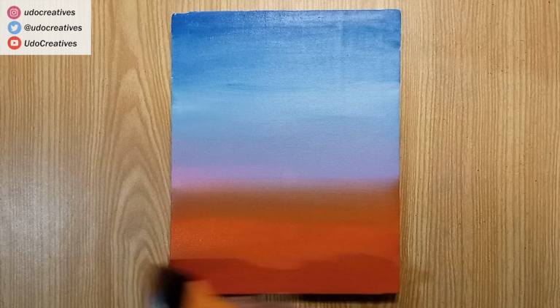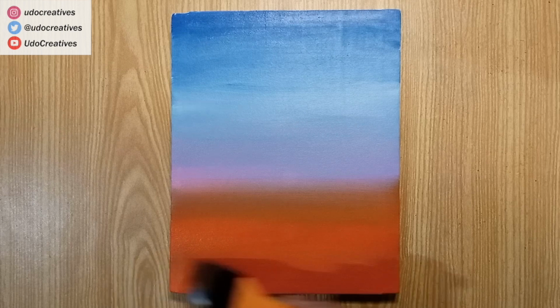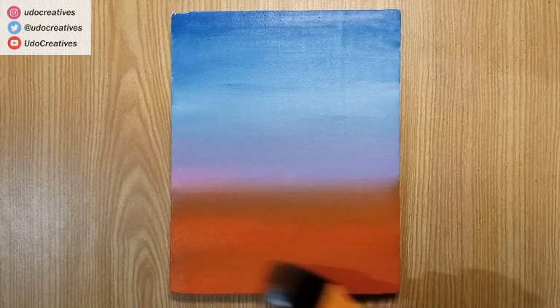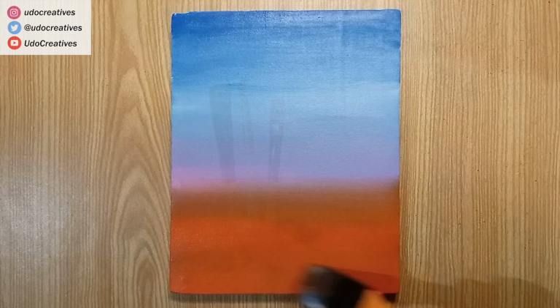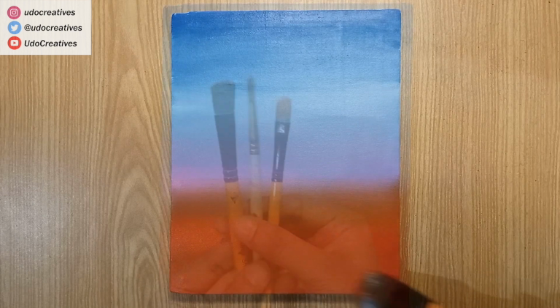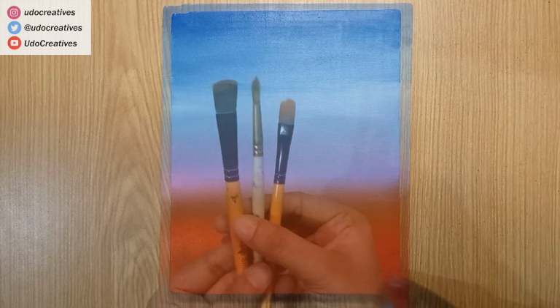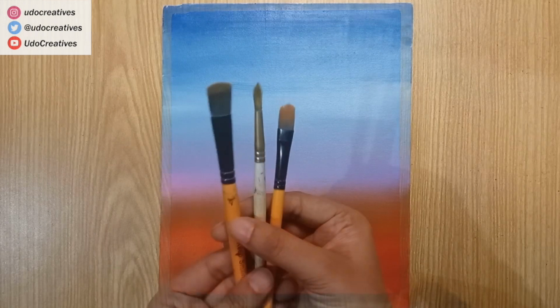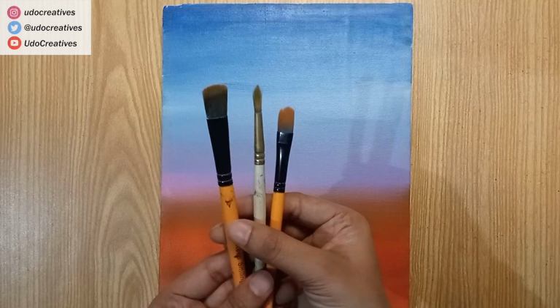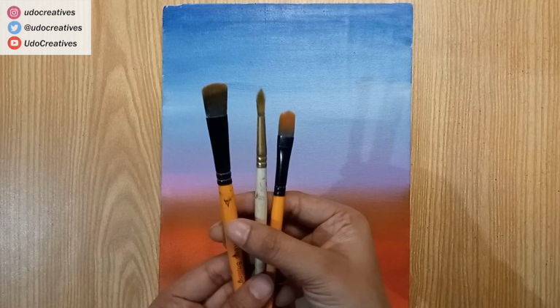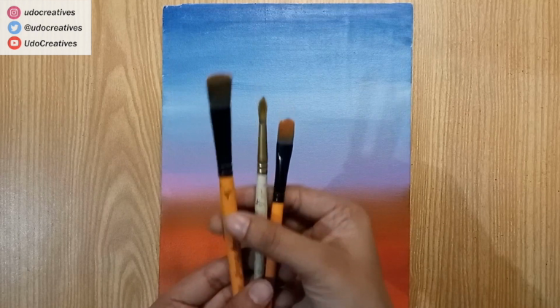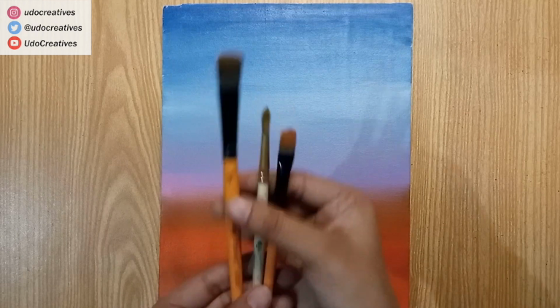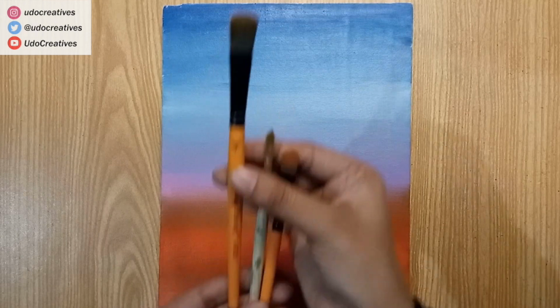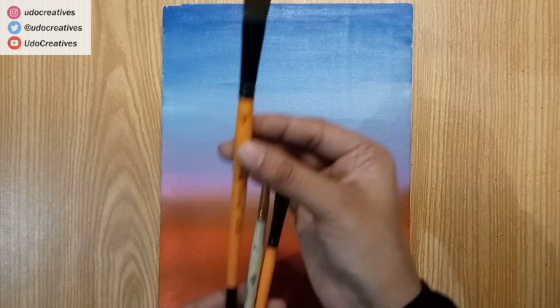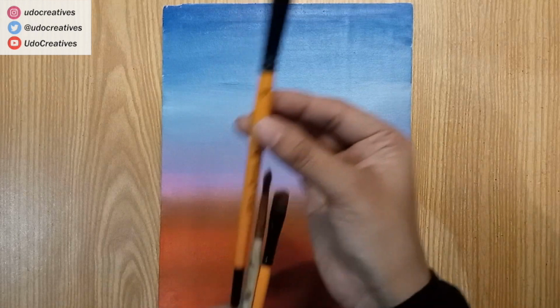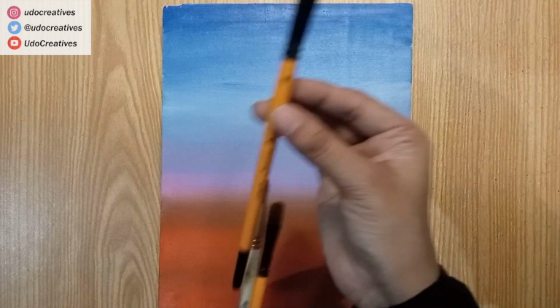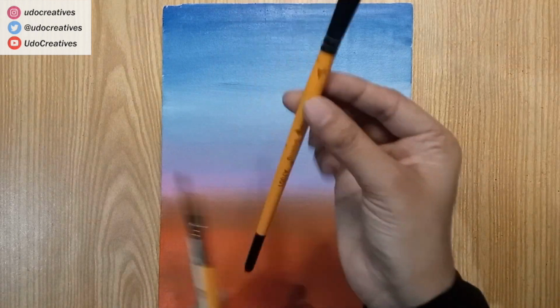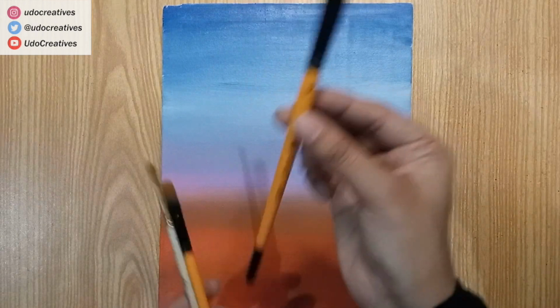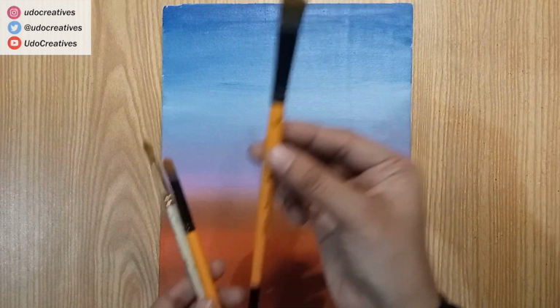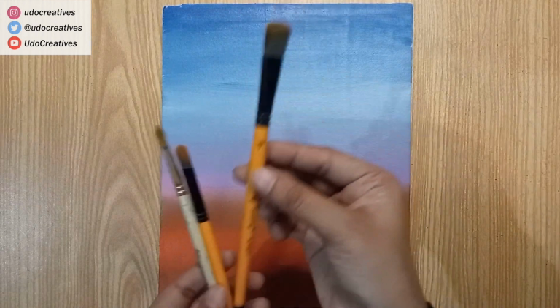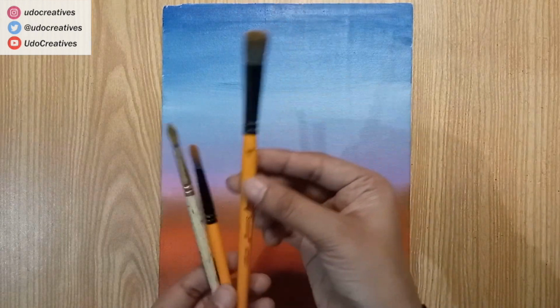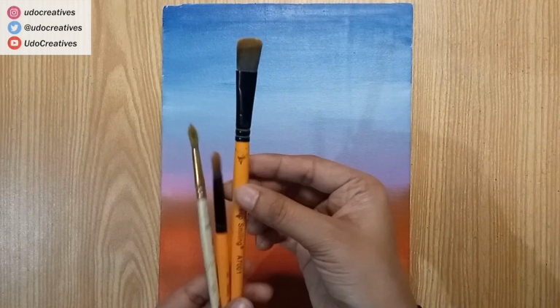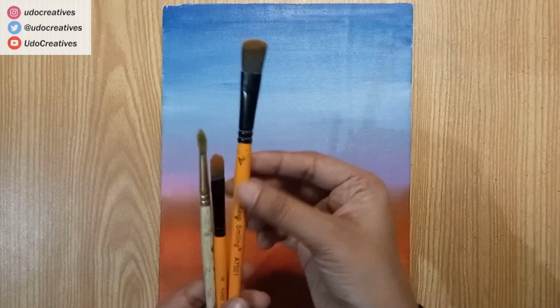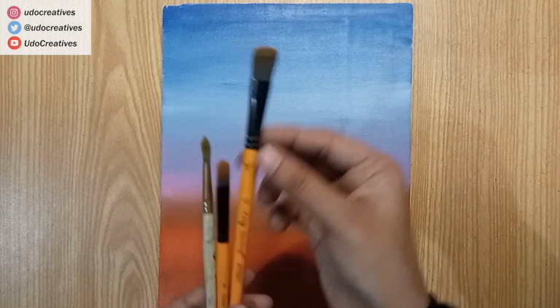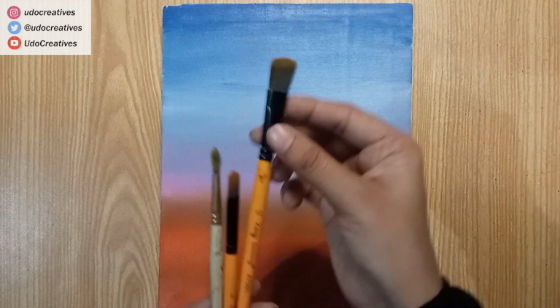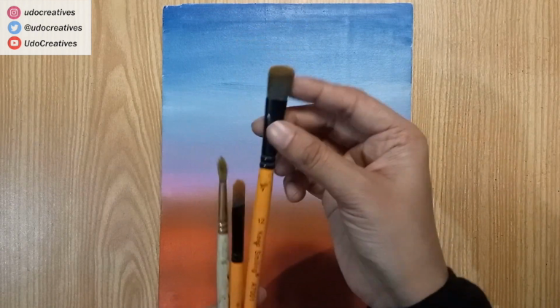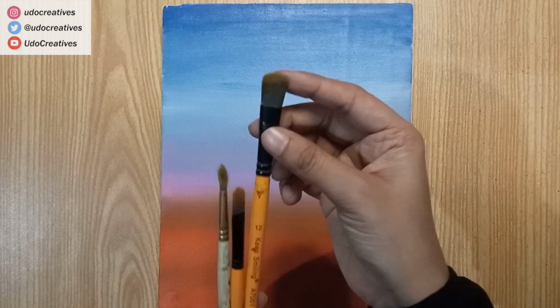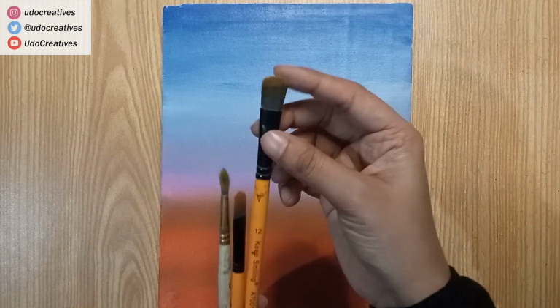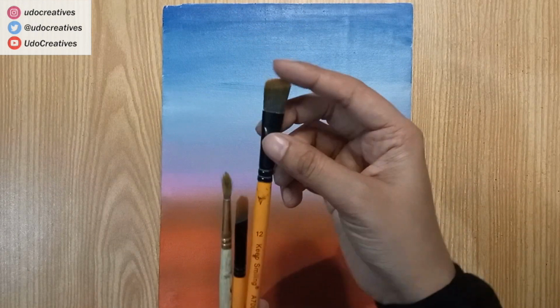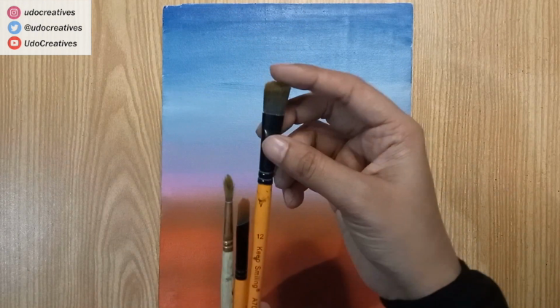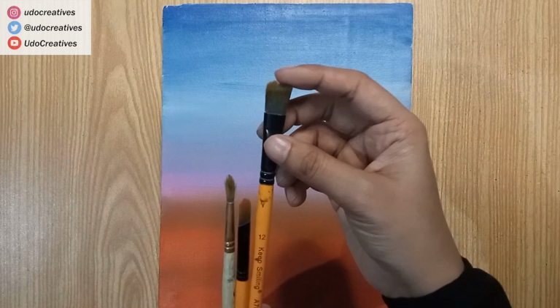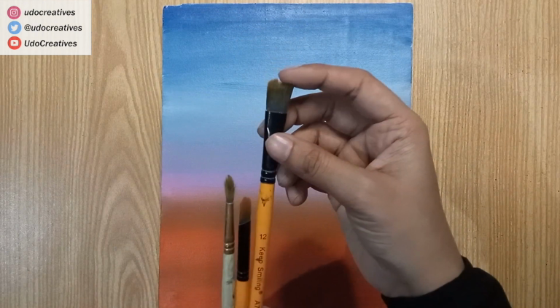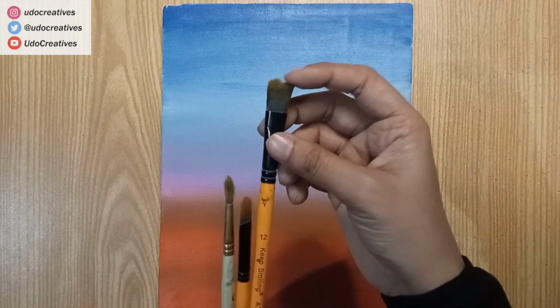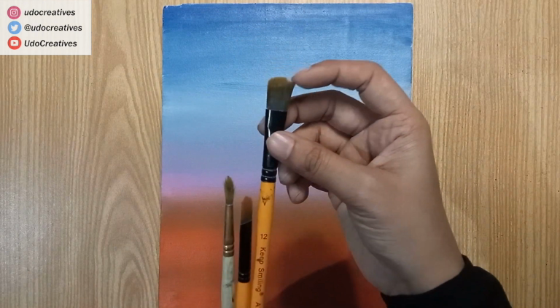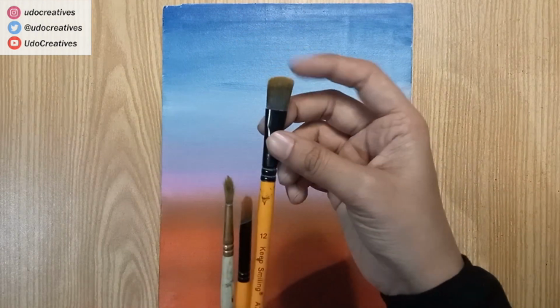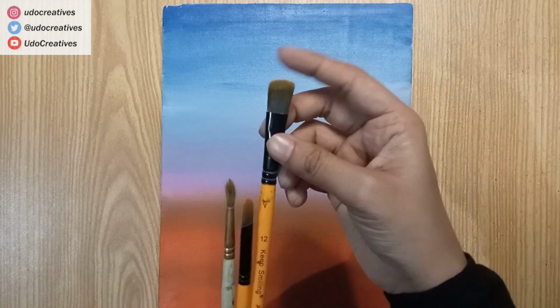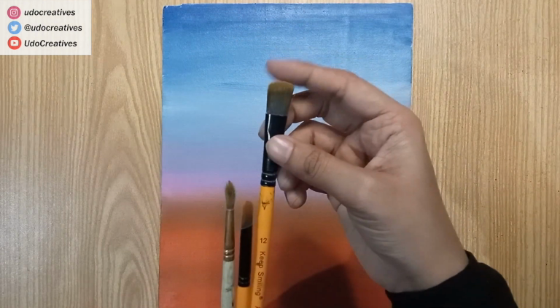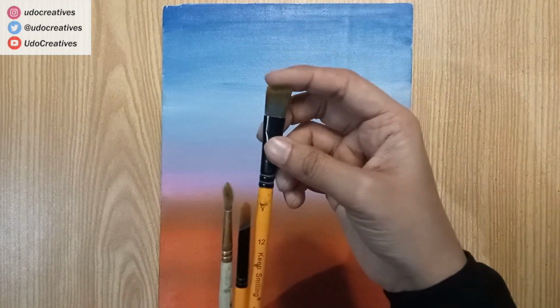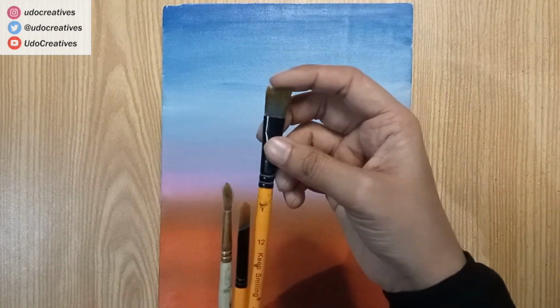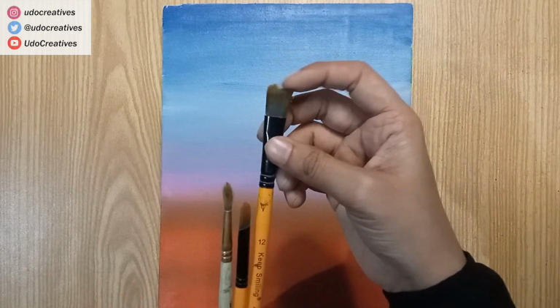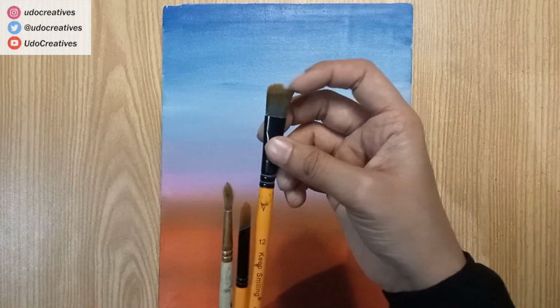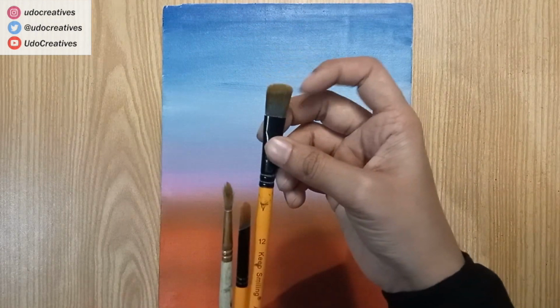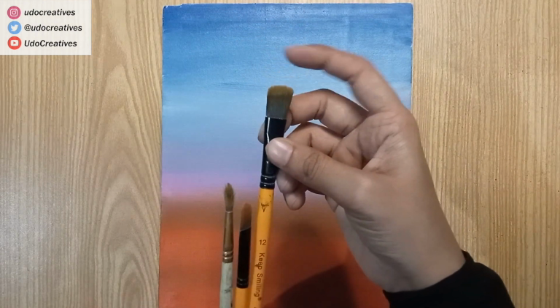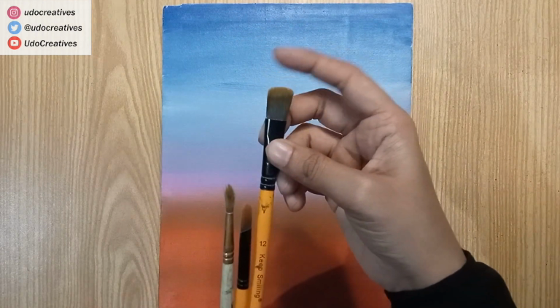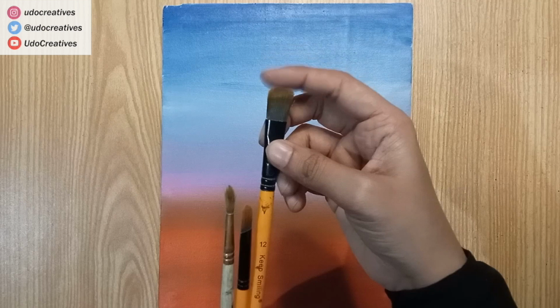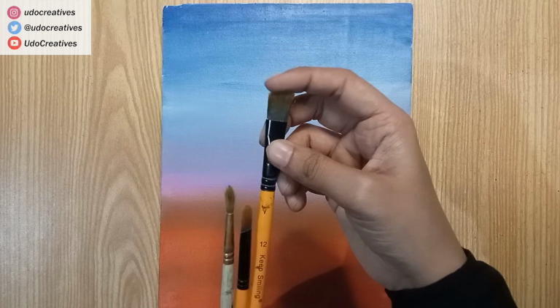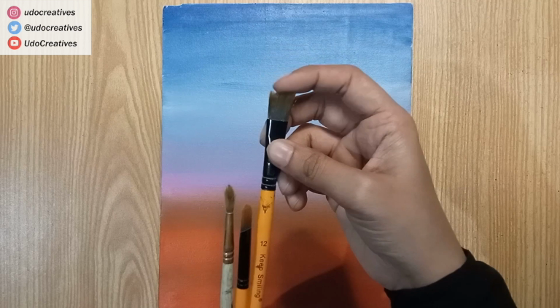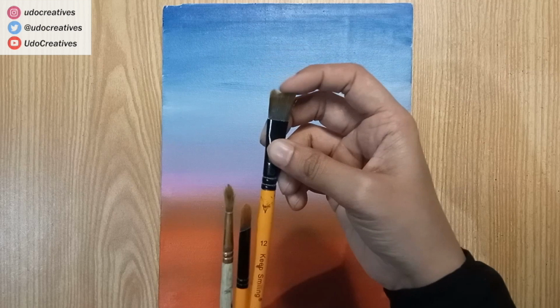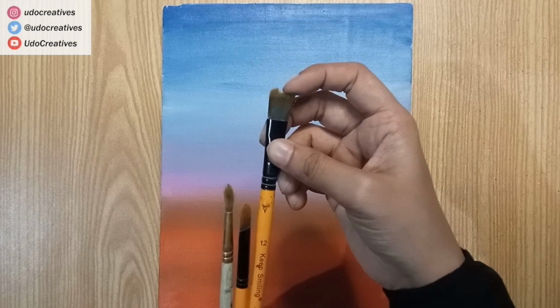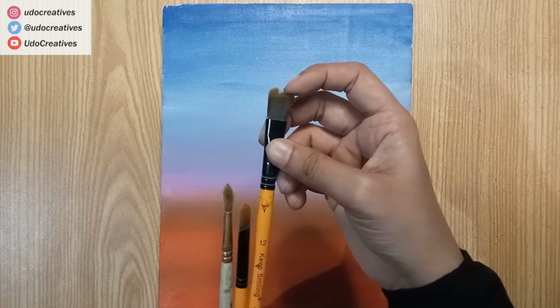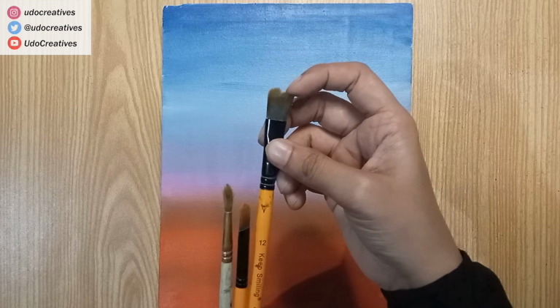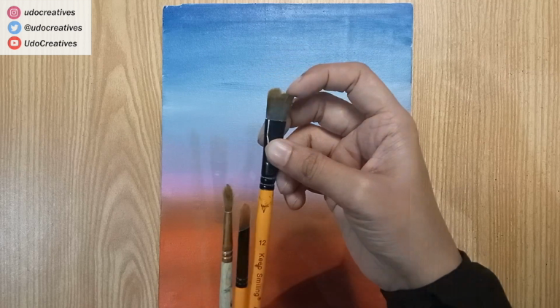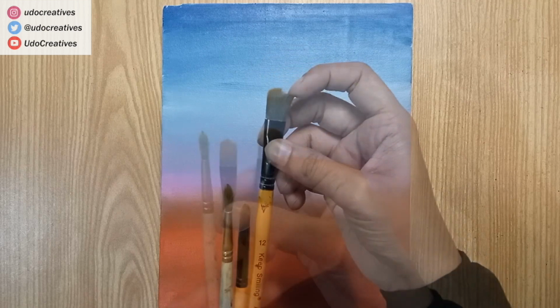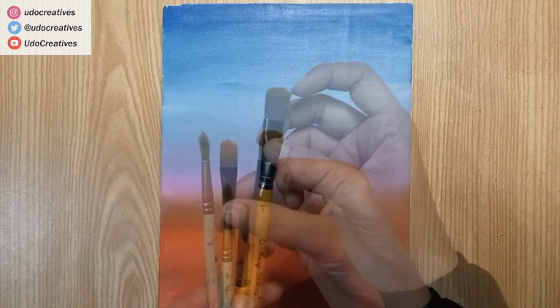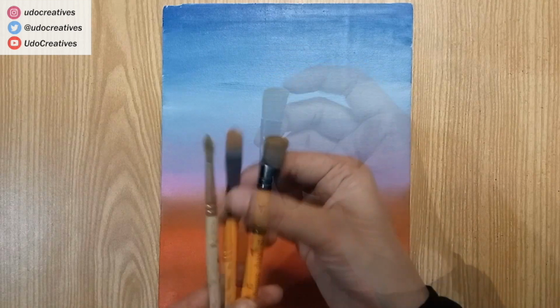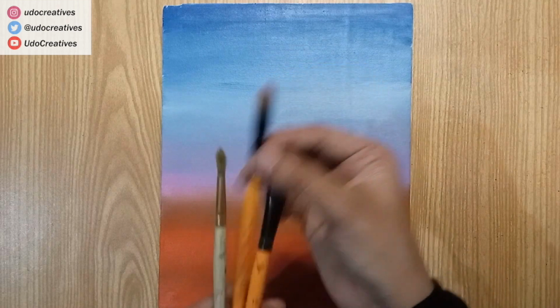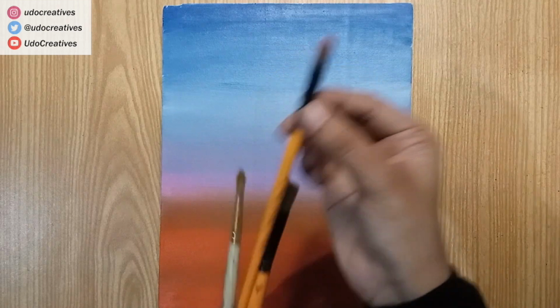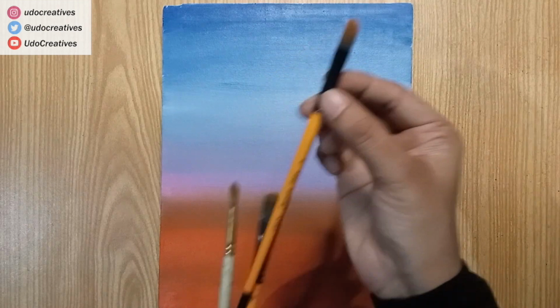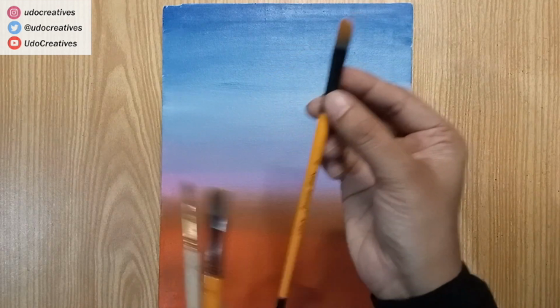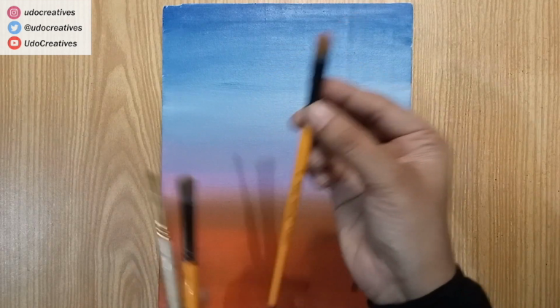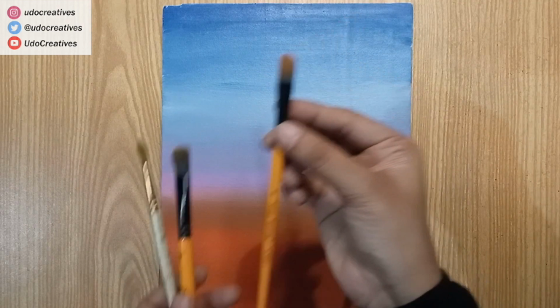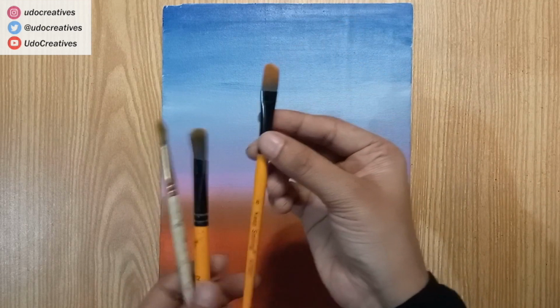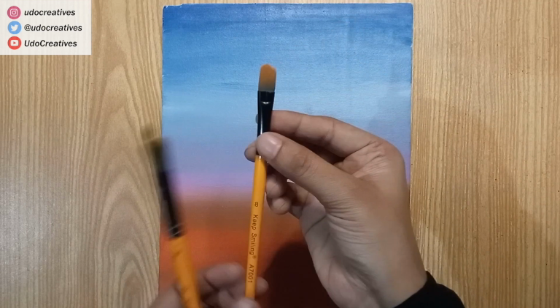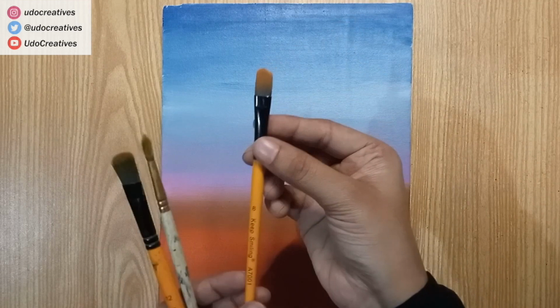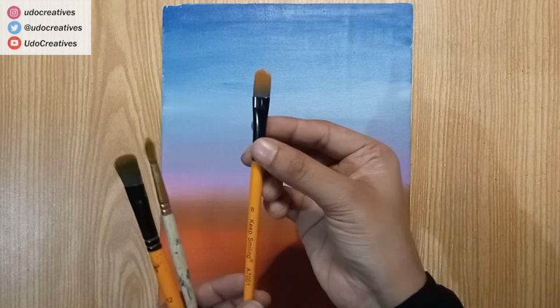For the second layer, let's choose the correct brush type. We have flat, filbert and round brushes.